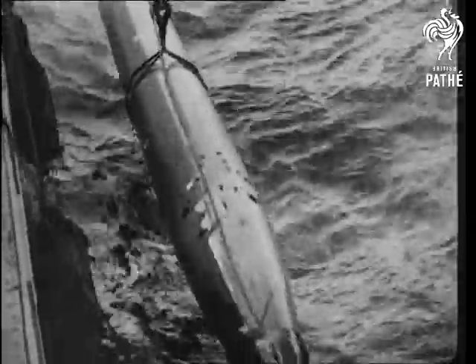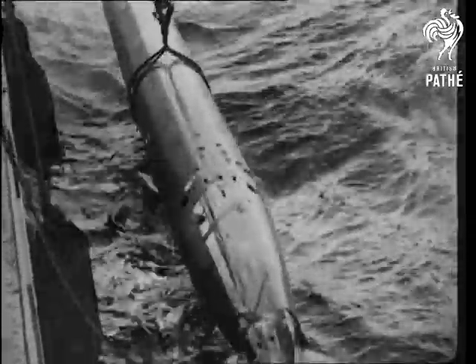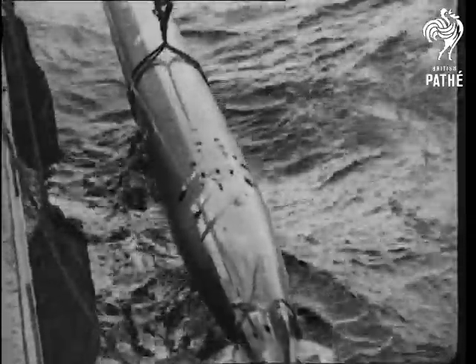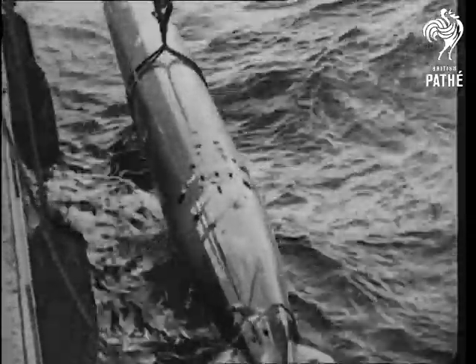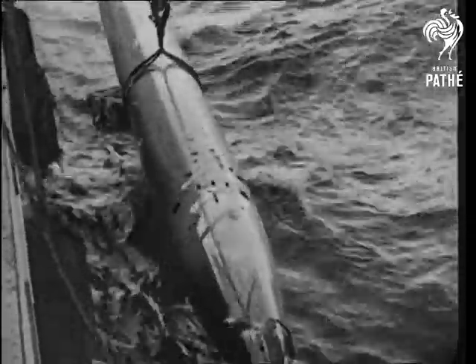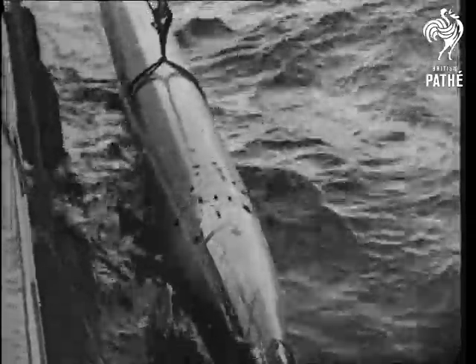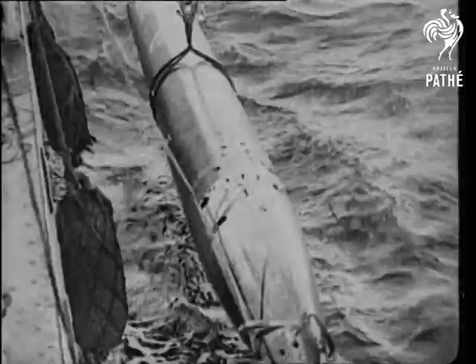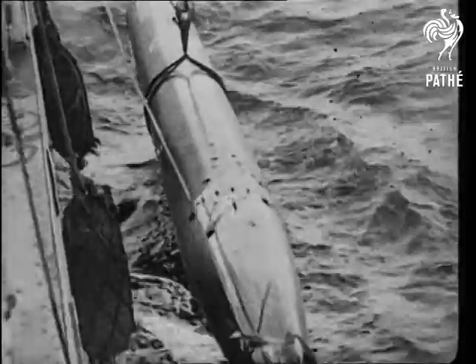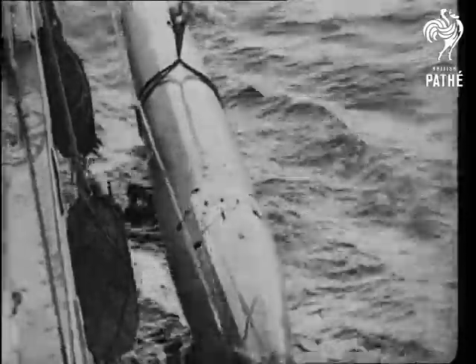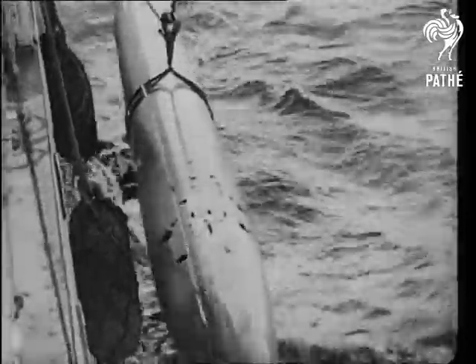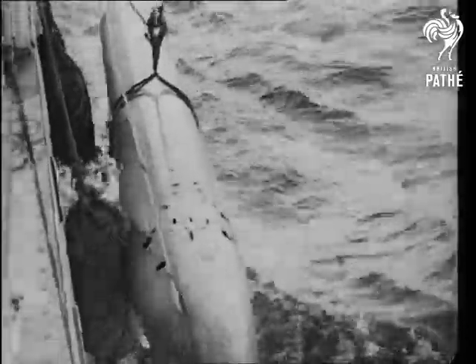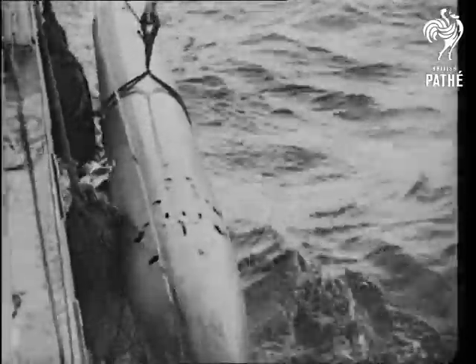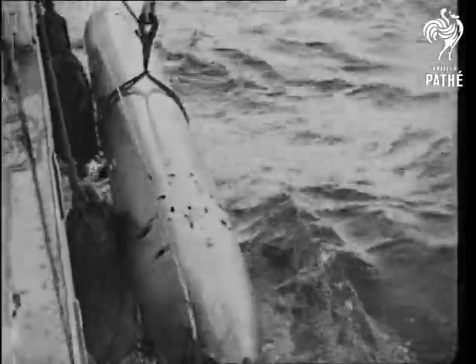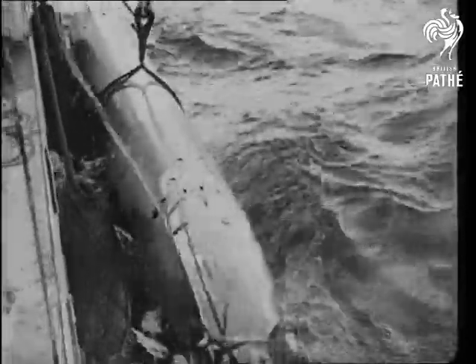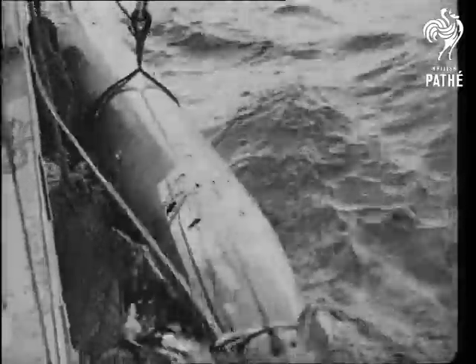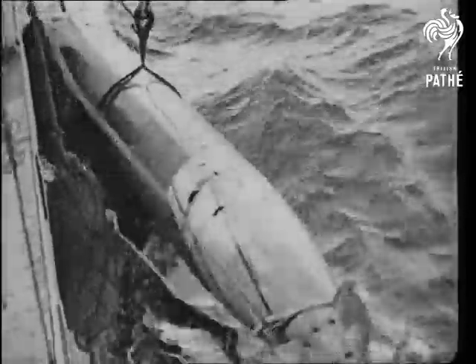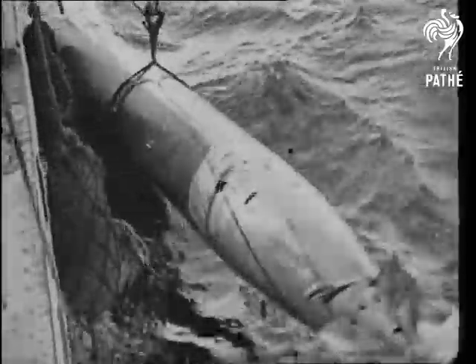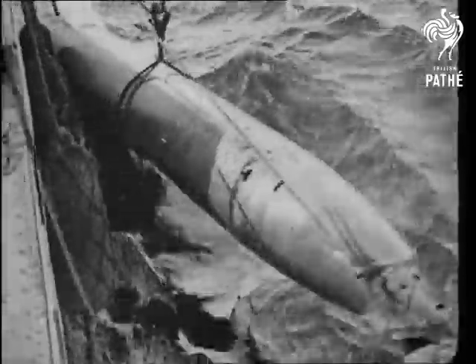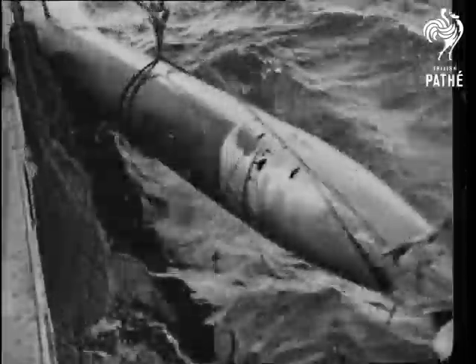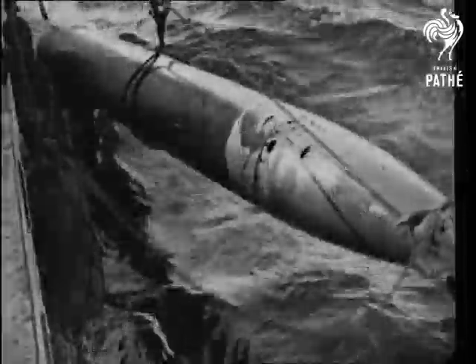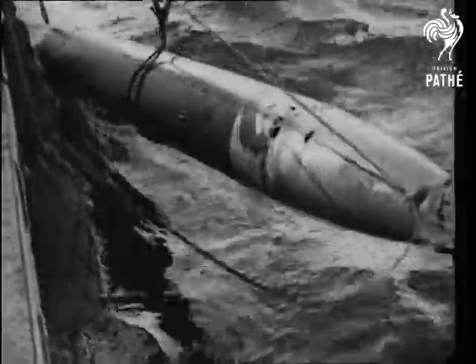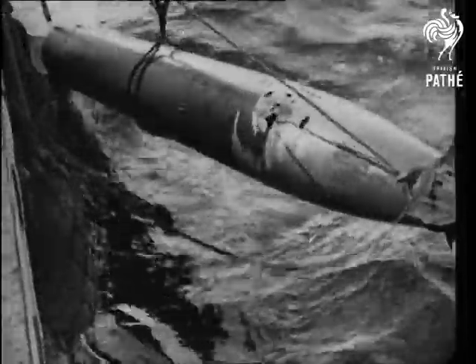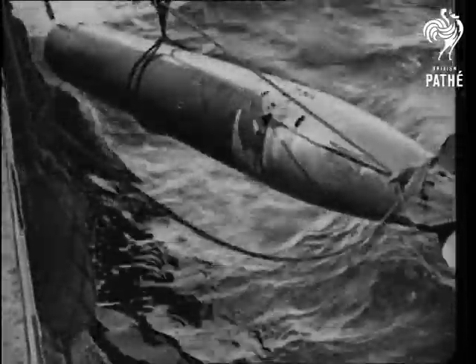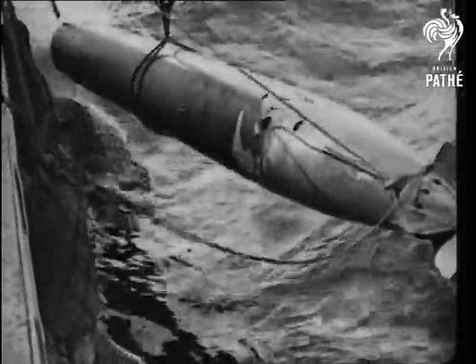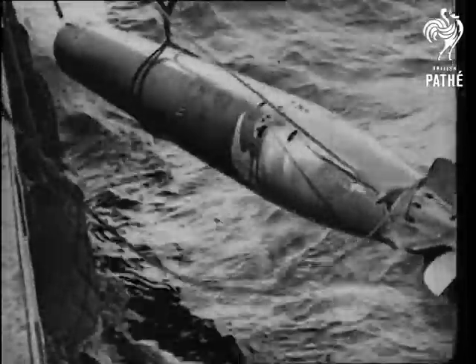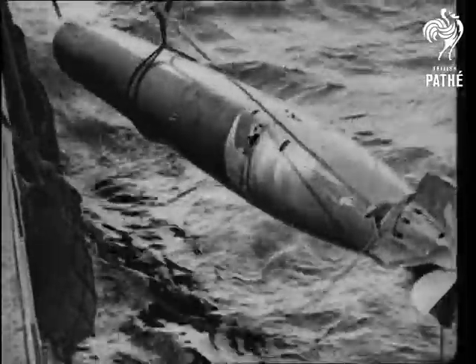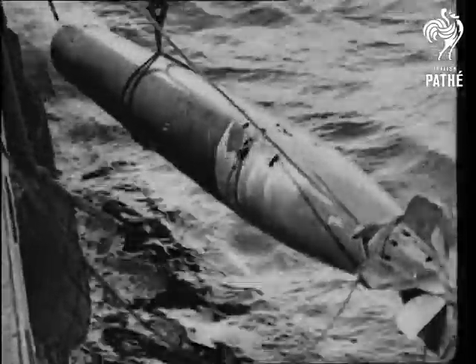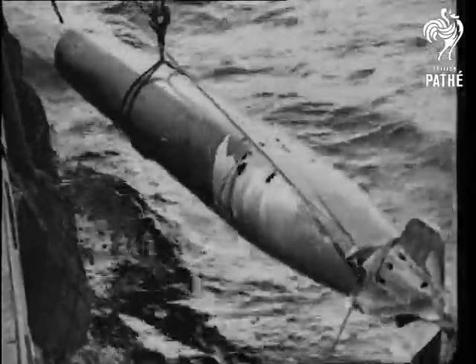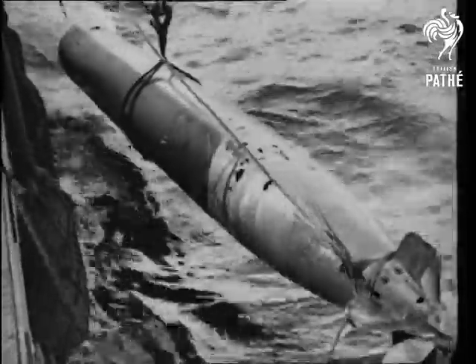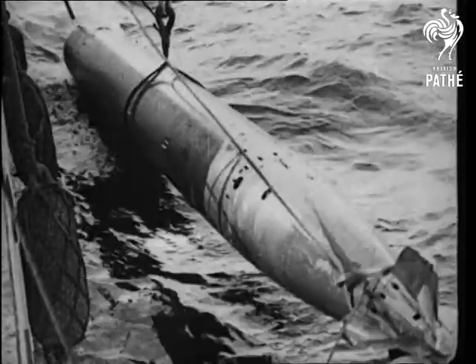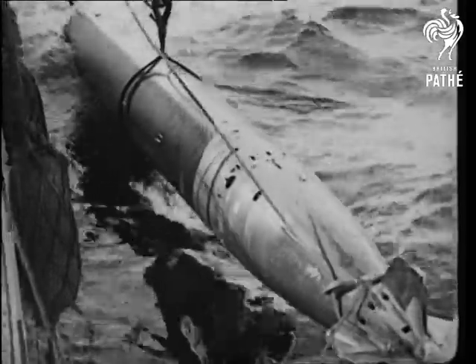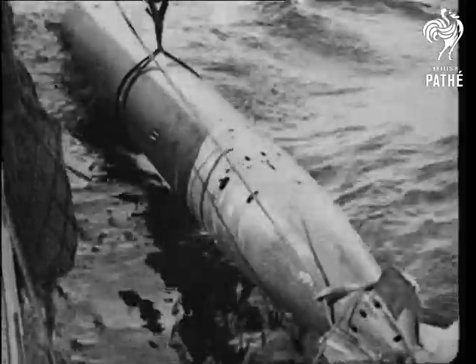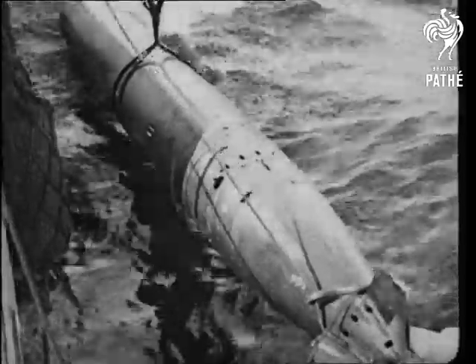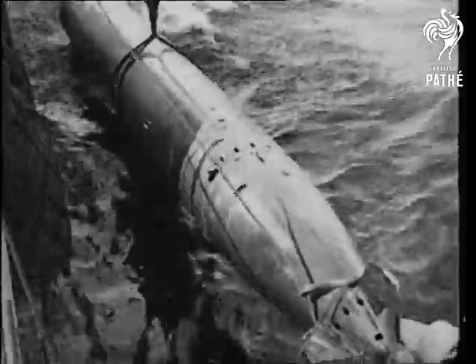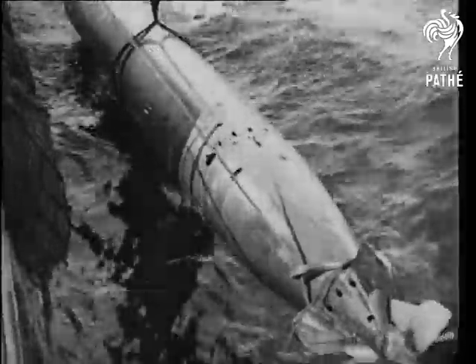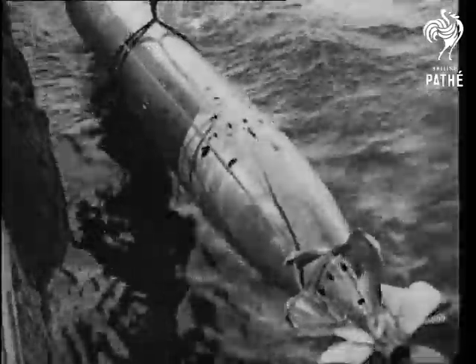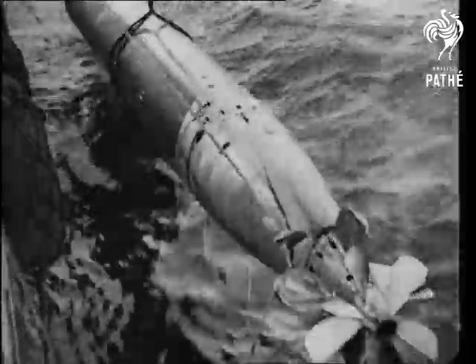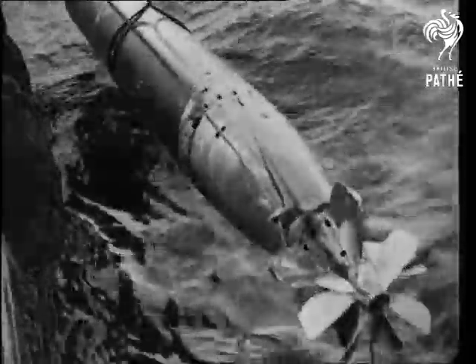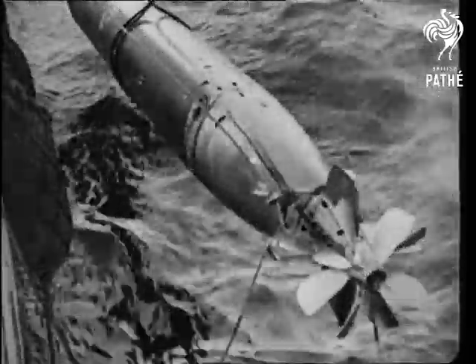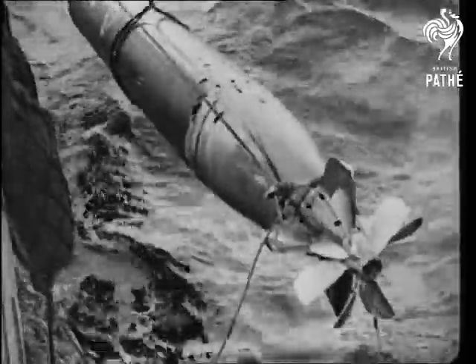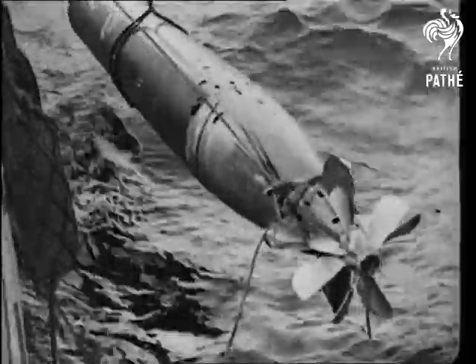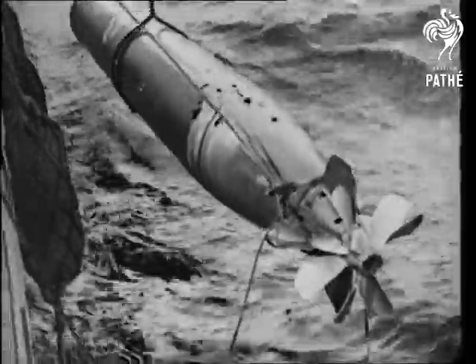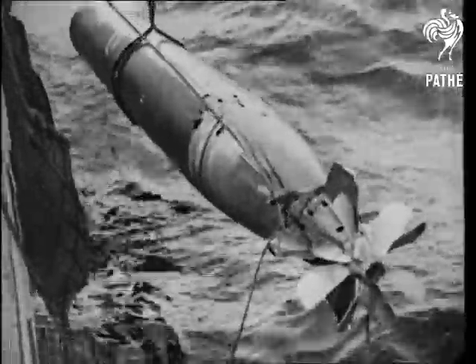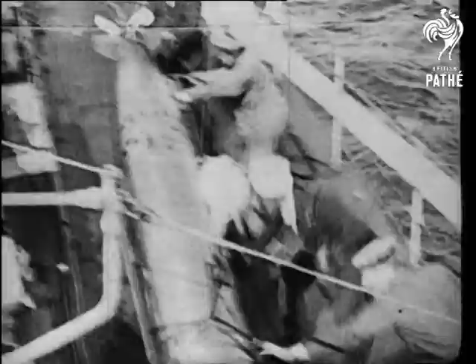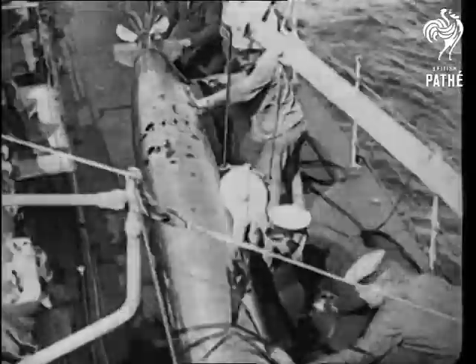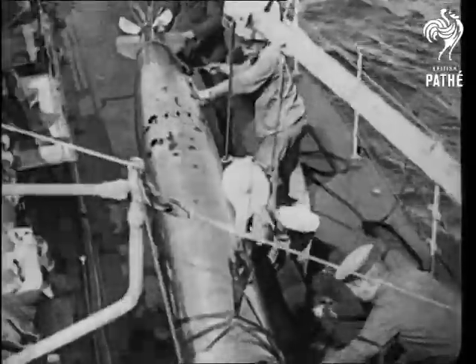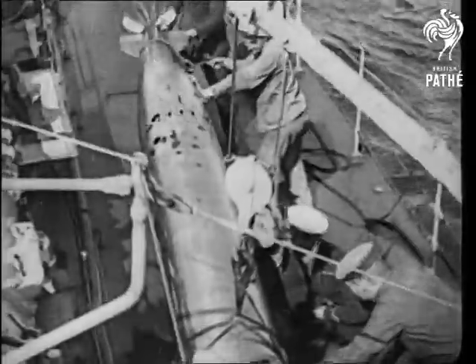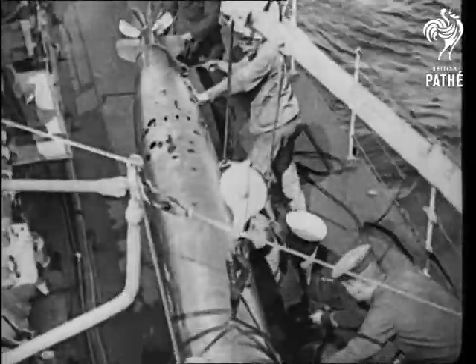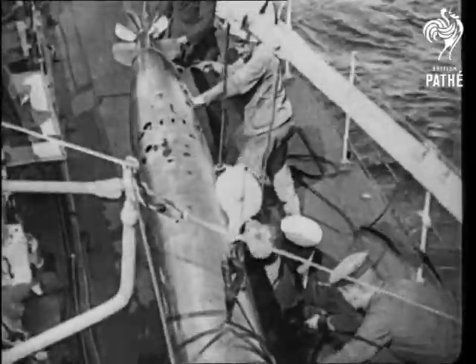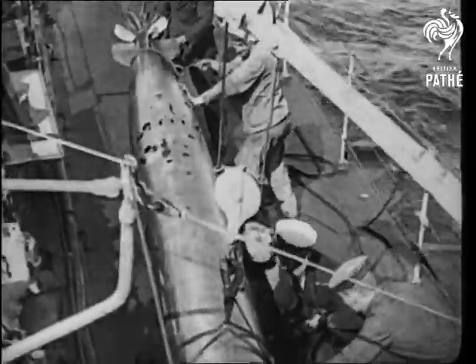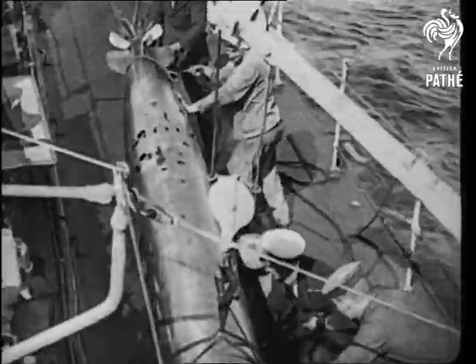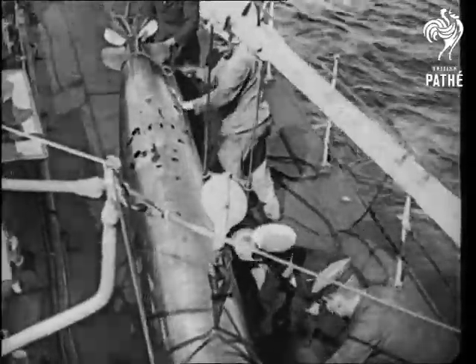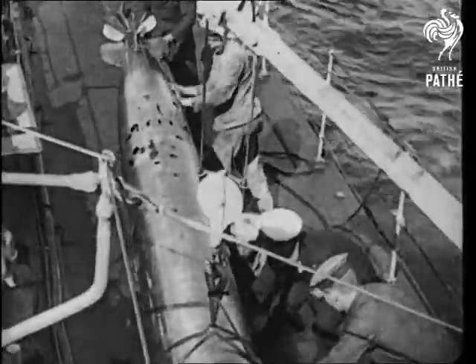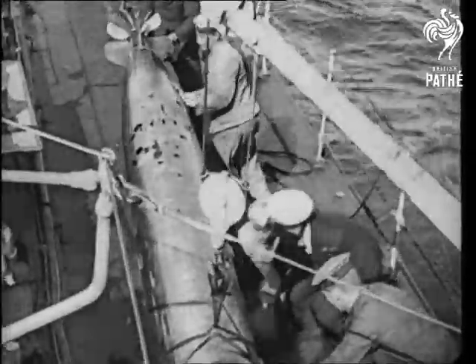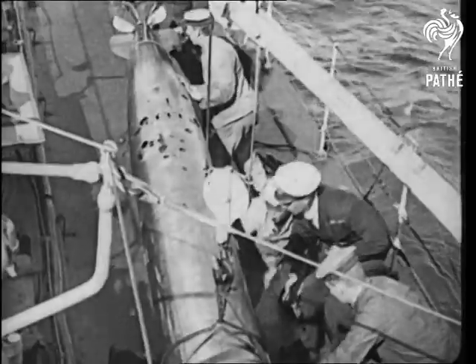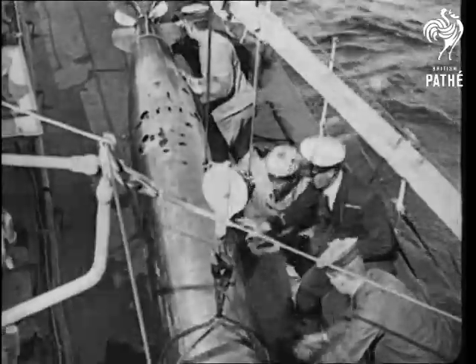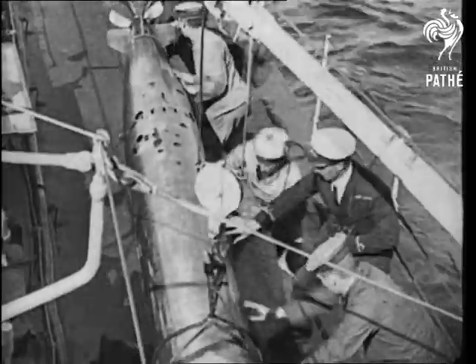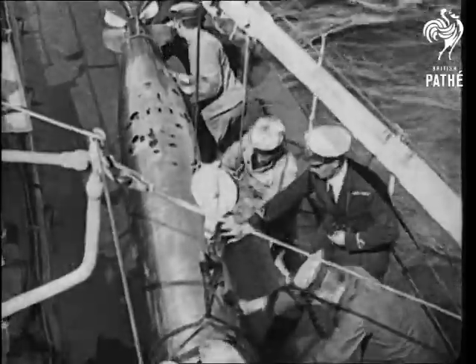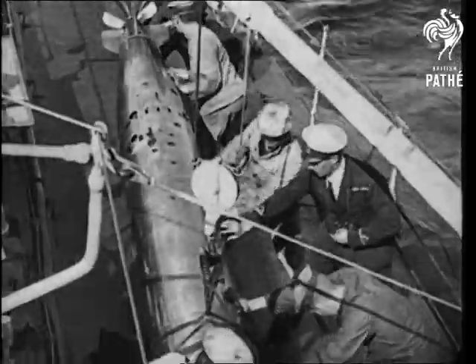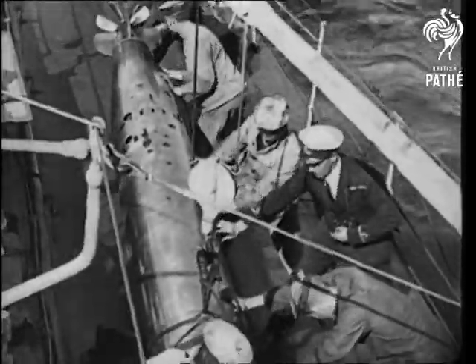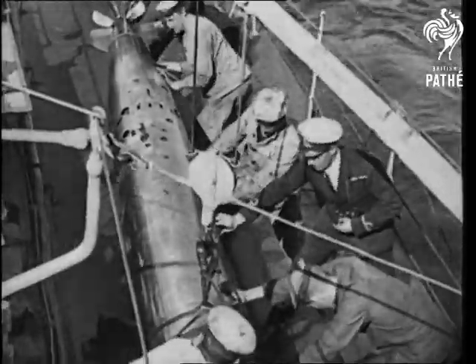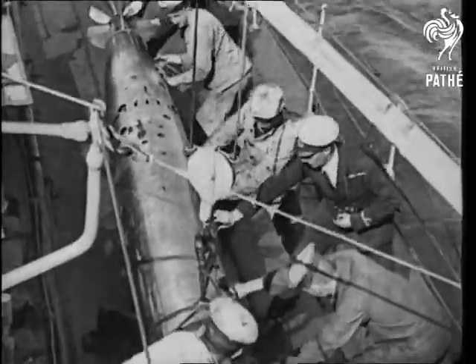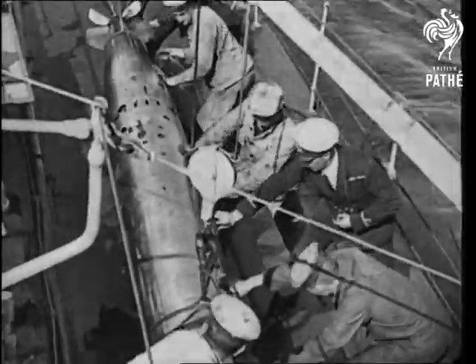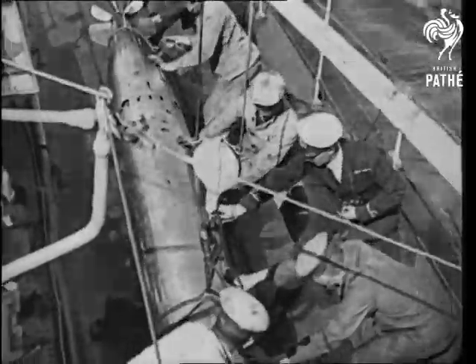On getting alongside the ship, the thin fish is hoisted in, thoroughly cleaned, adjusted, greased, and launched back into the tube, ready for further practice.